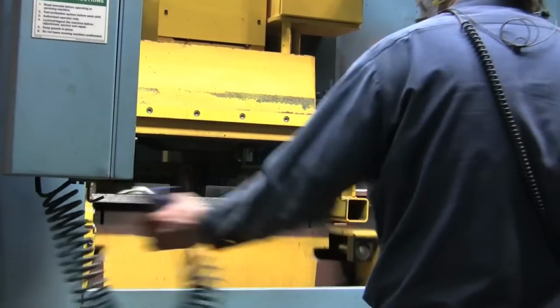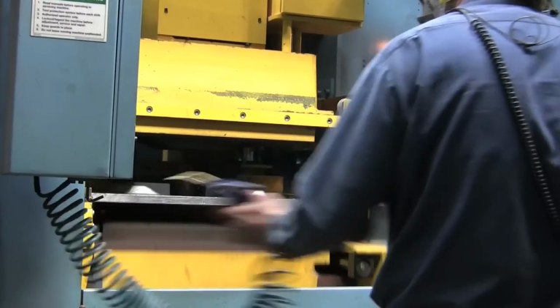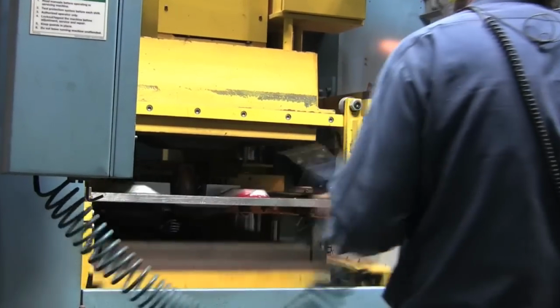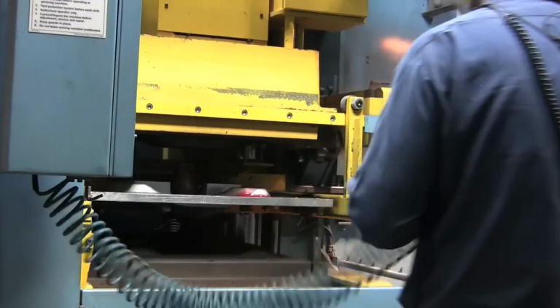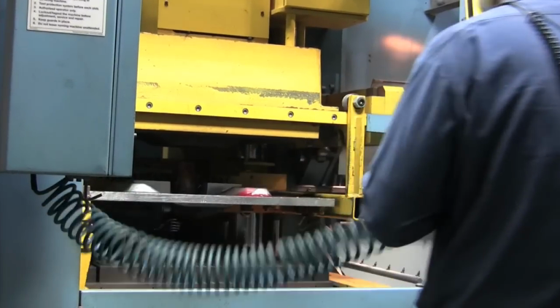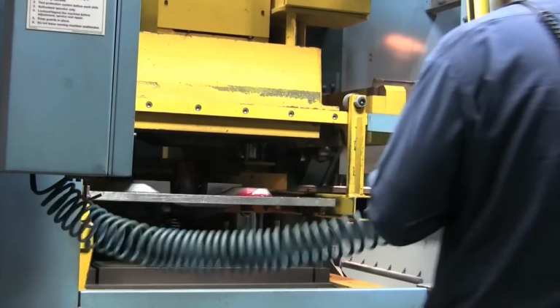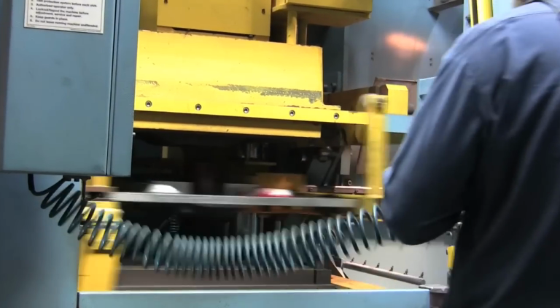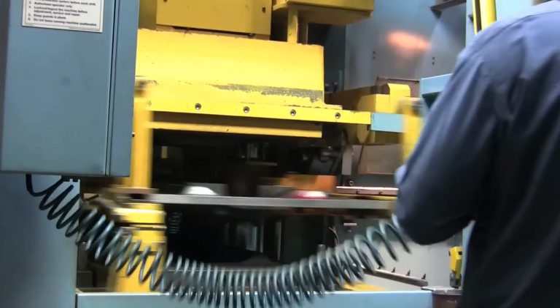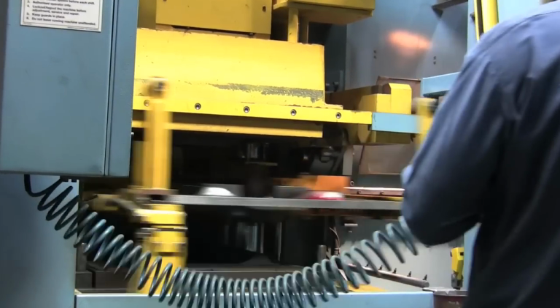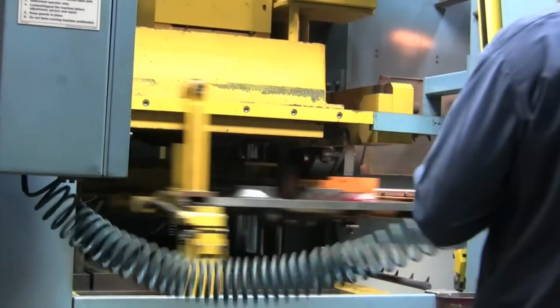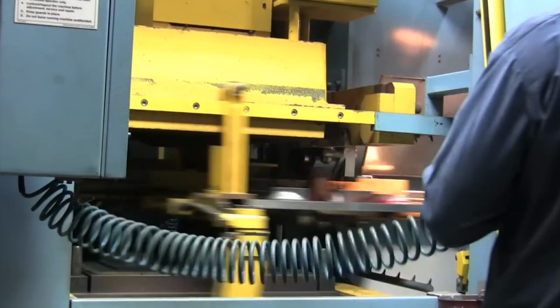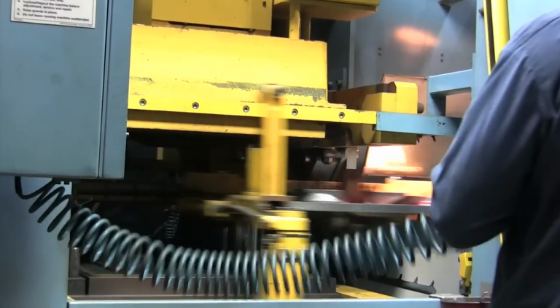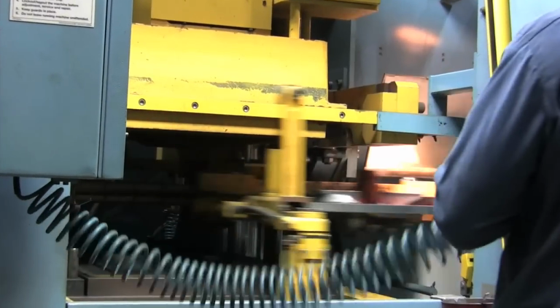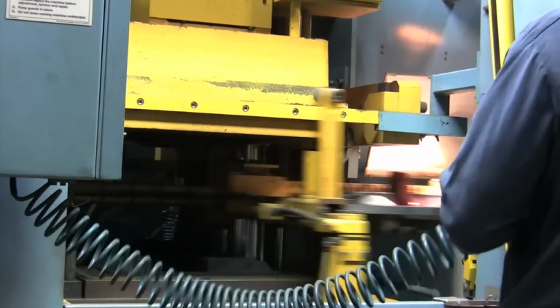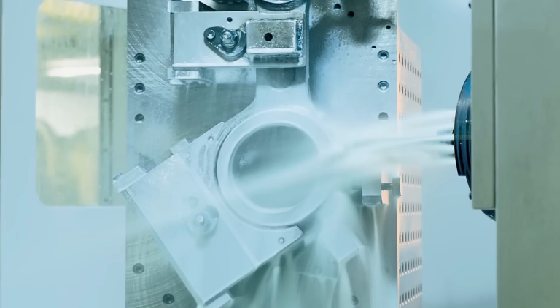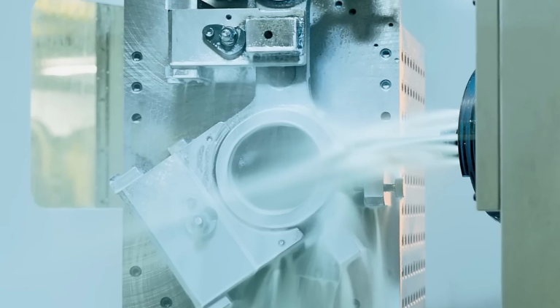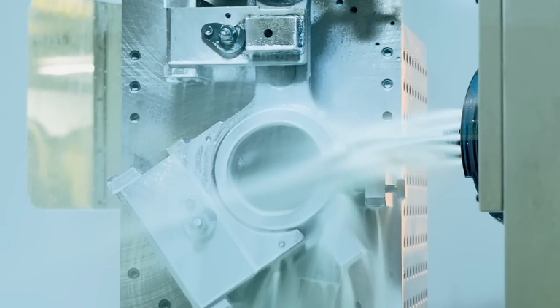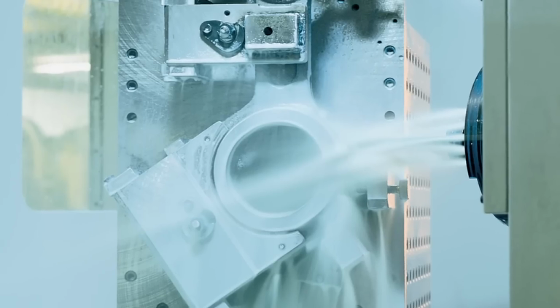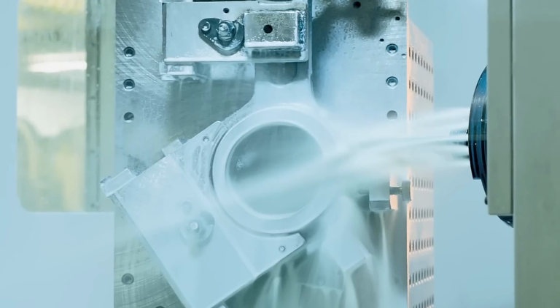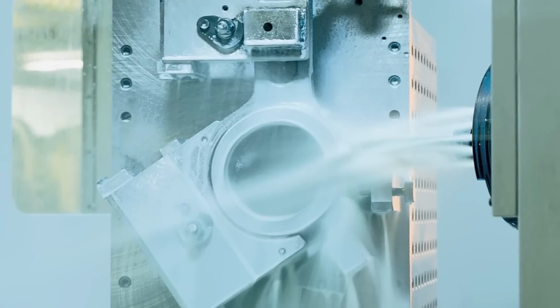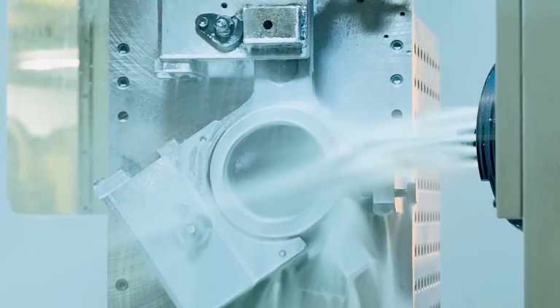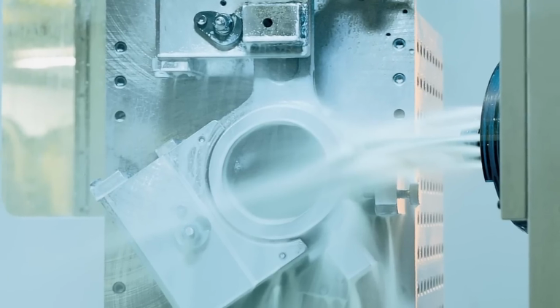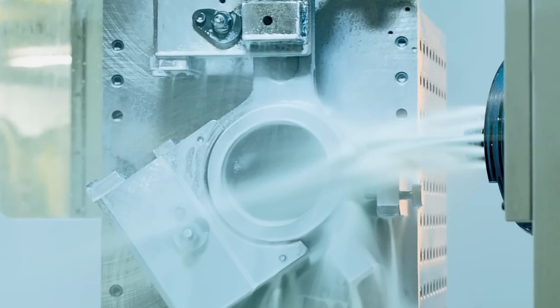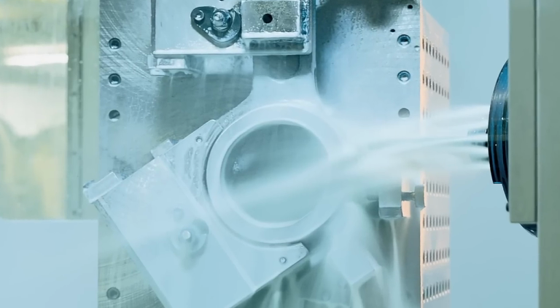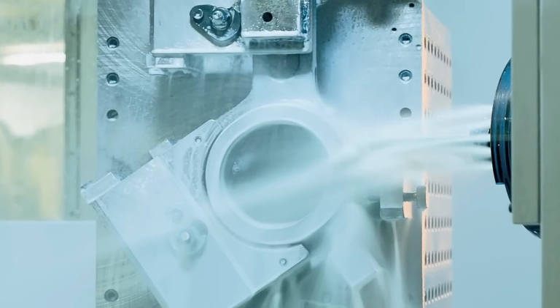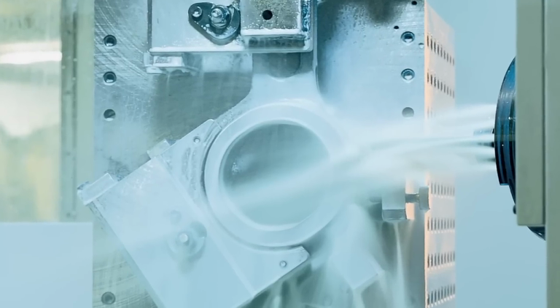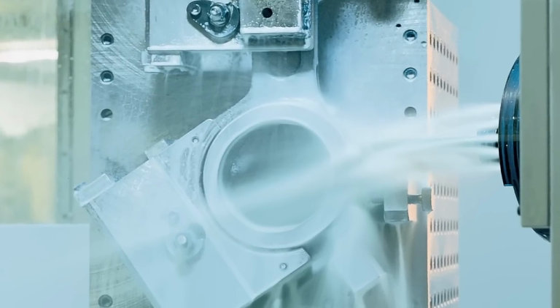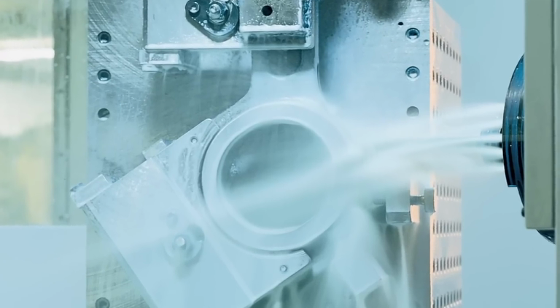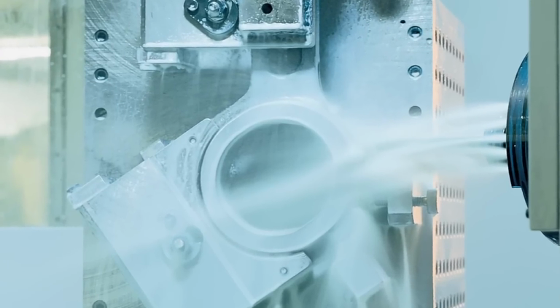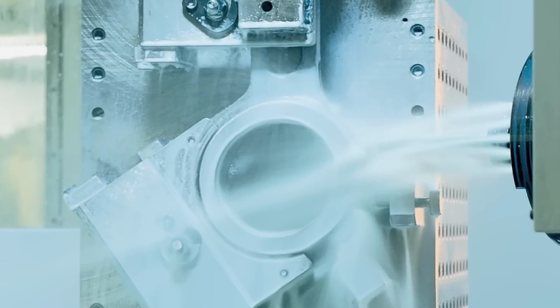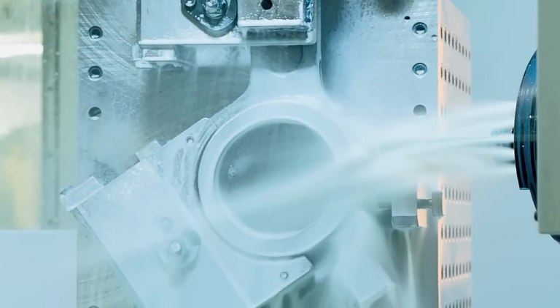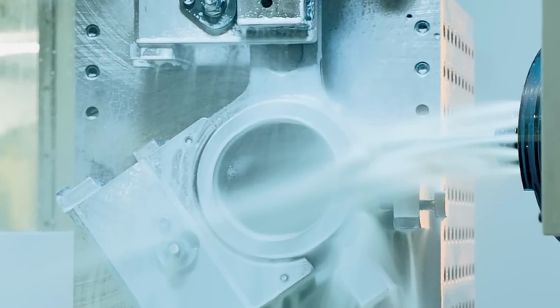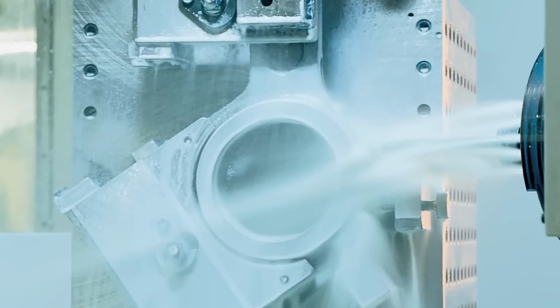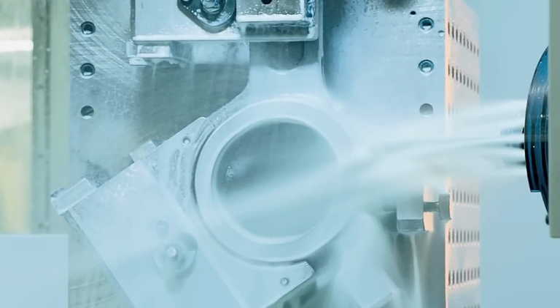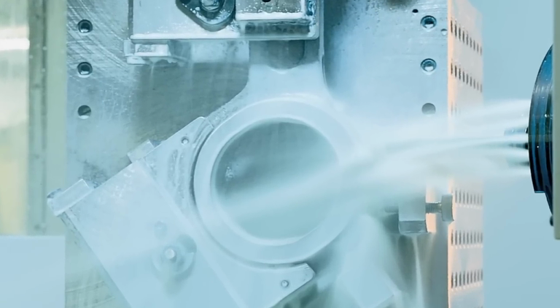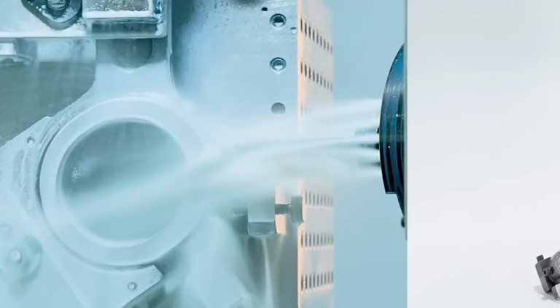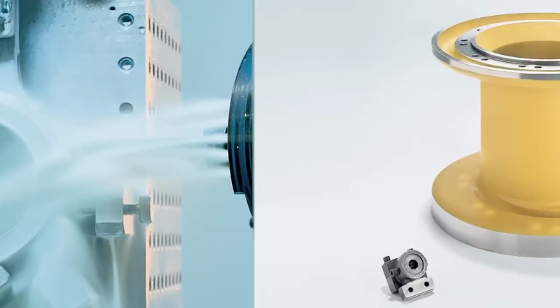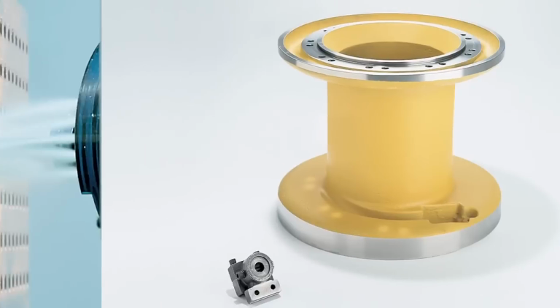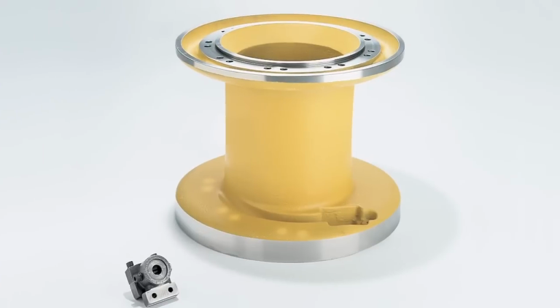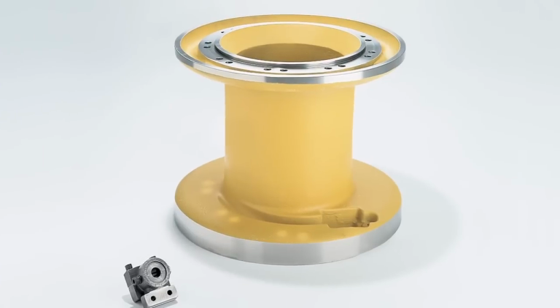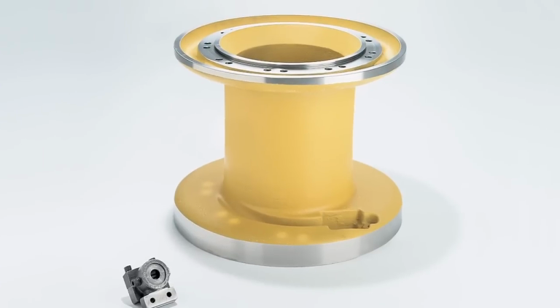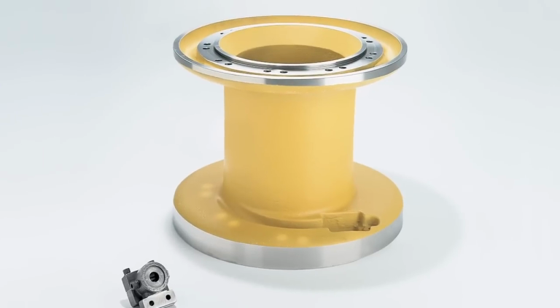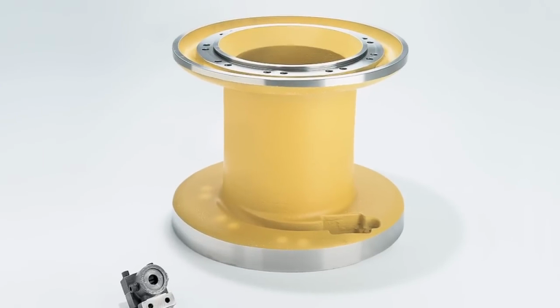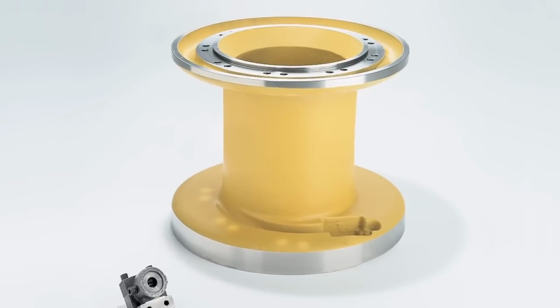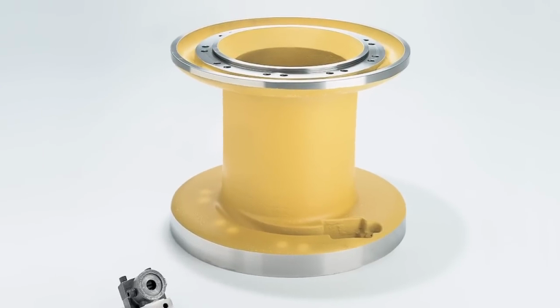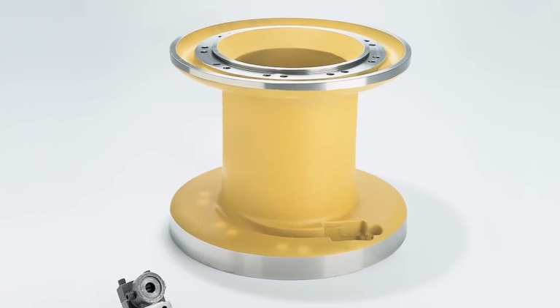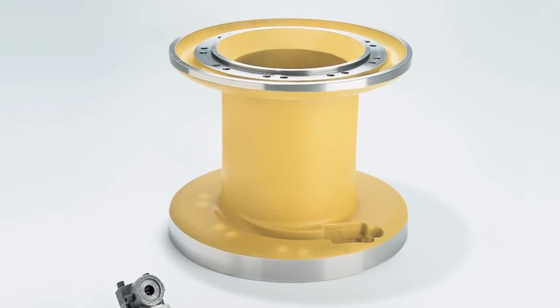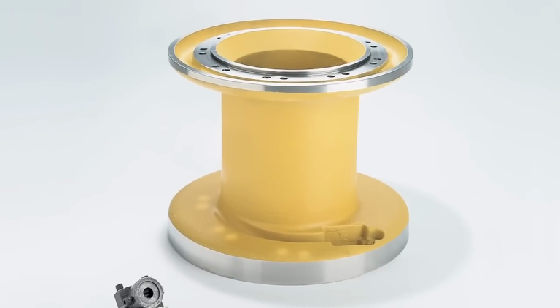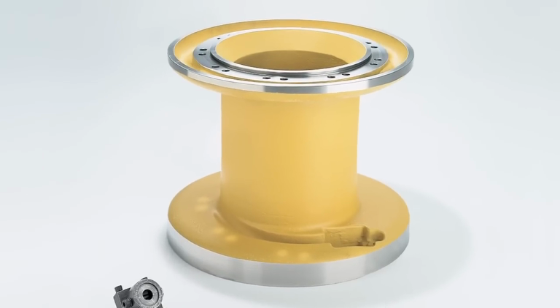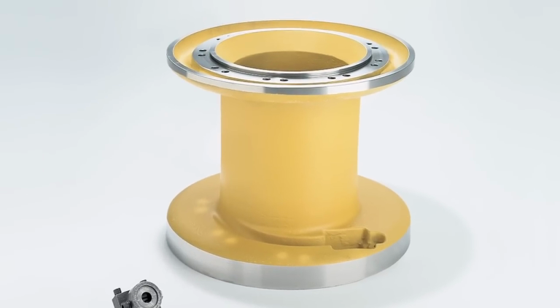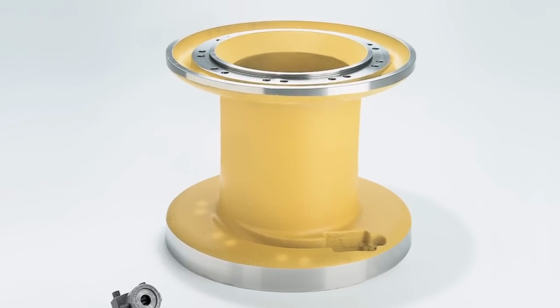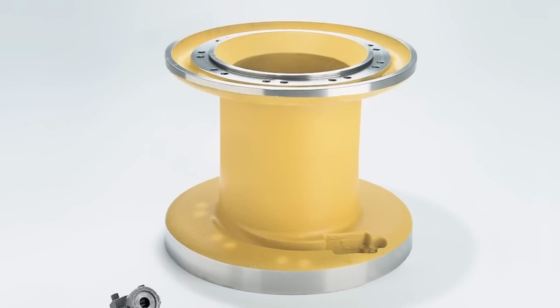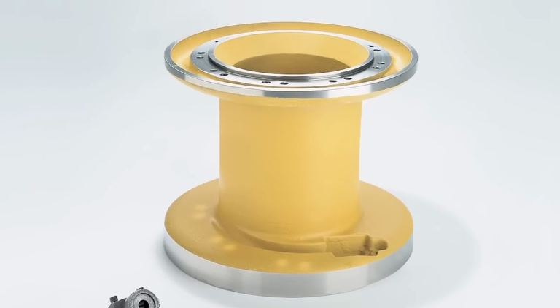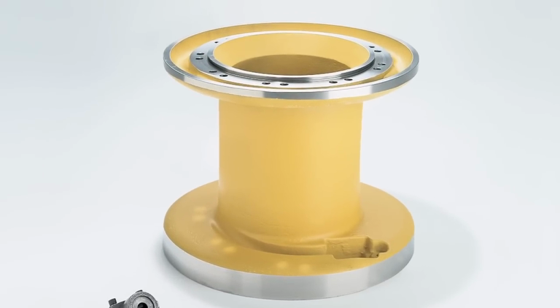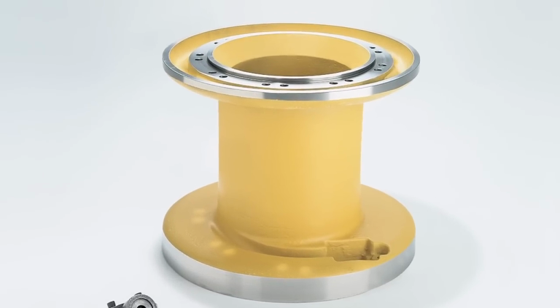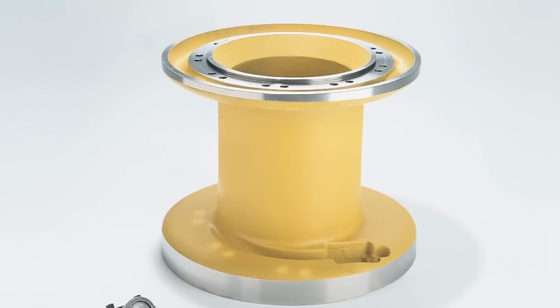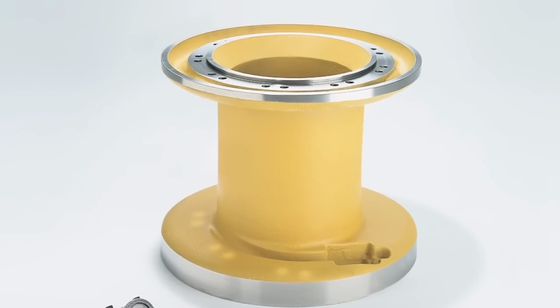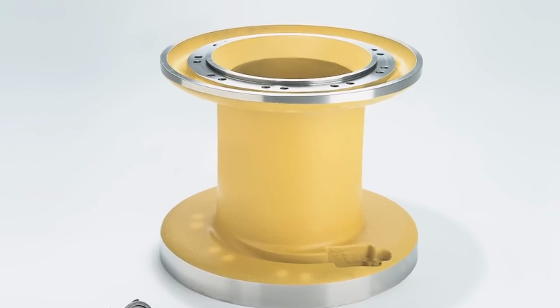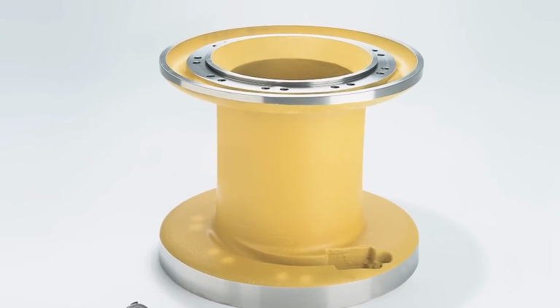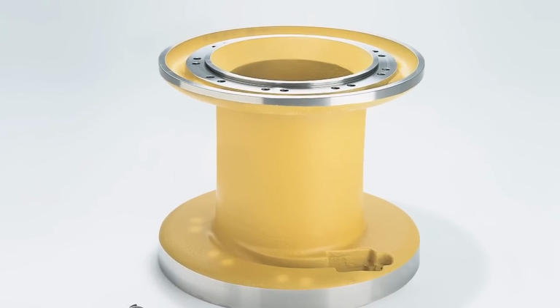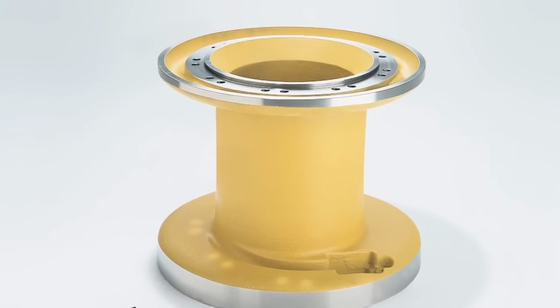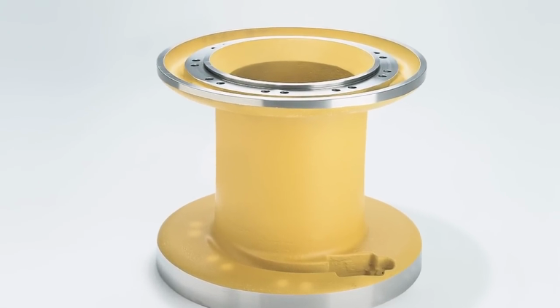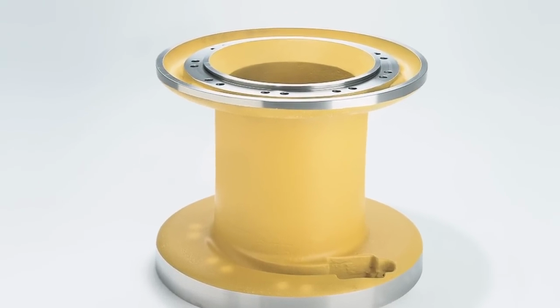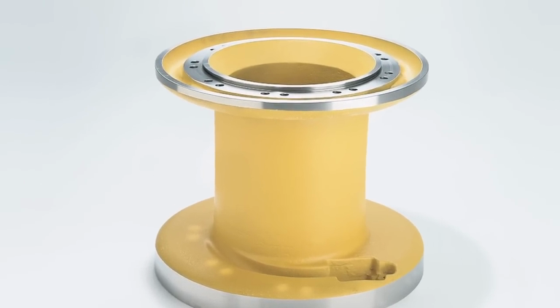Besides being a molder, we also provide finished machined parts plus painting and assembly, all done in the same location.